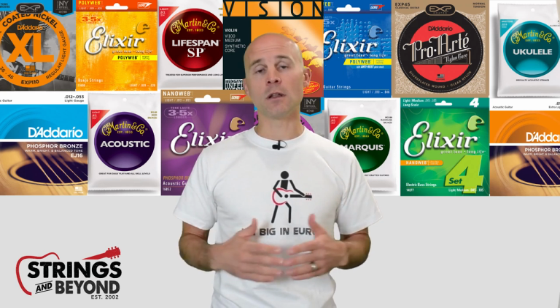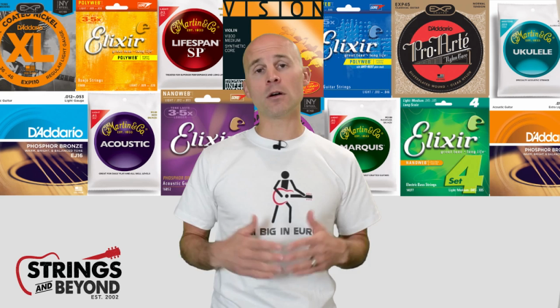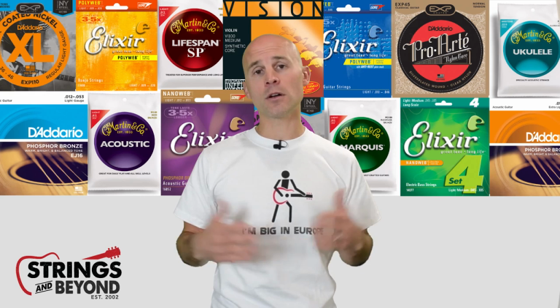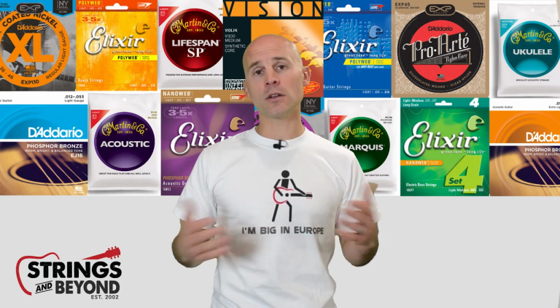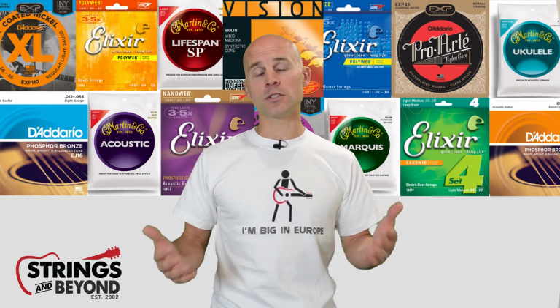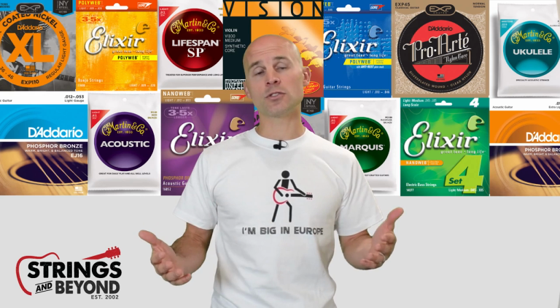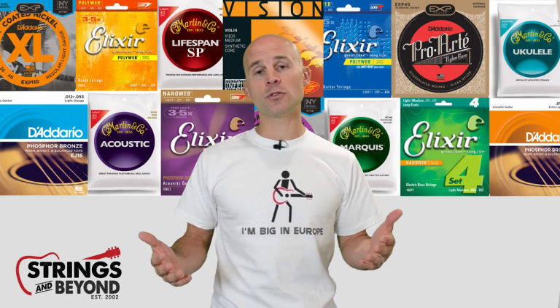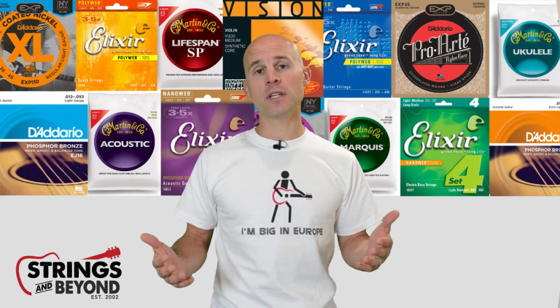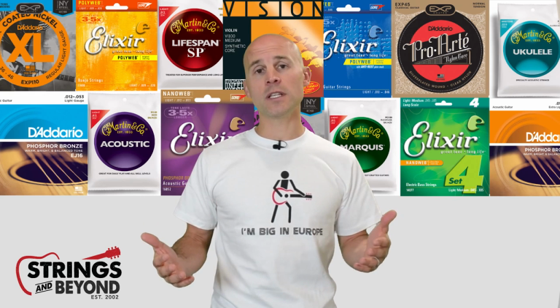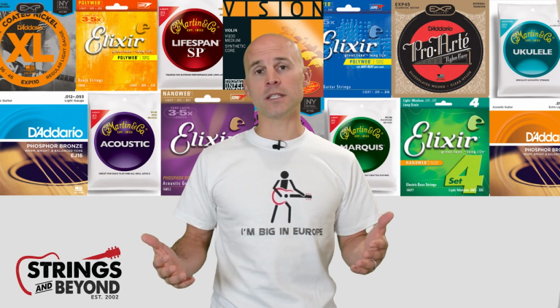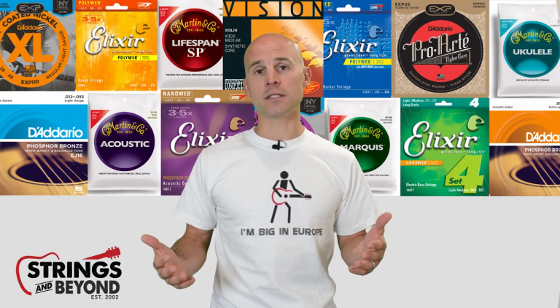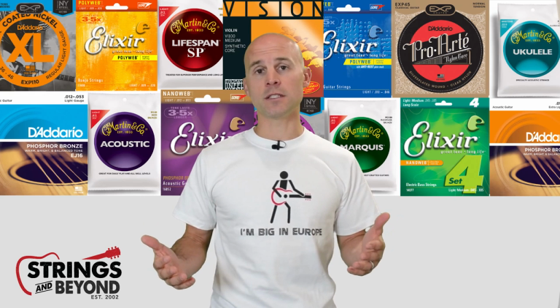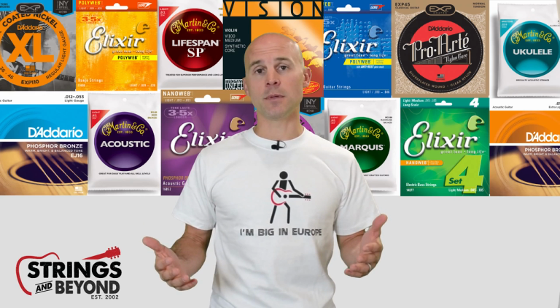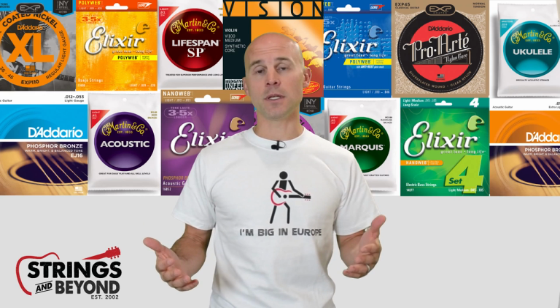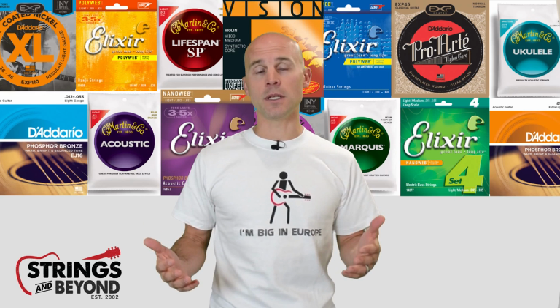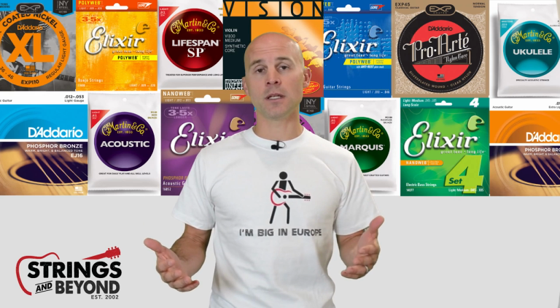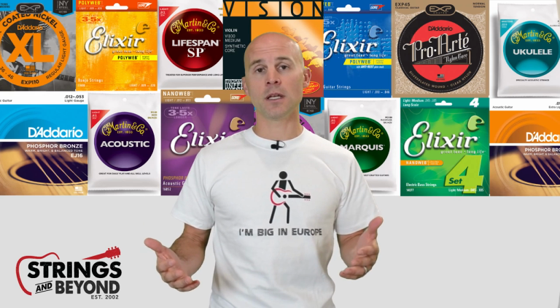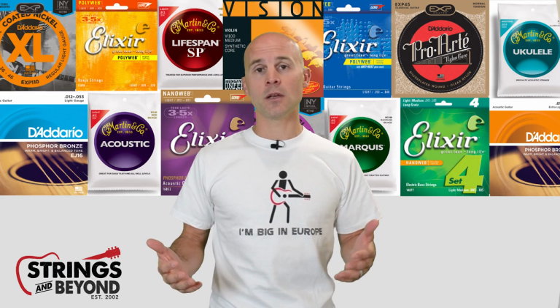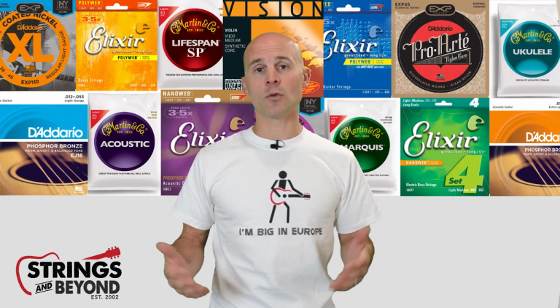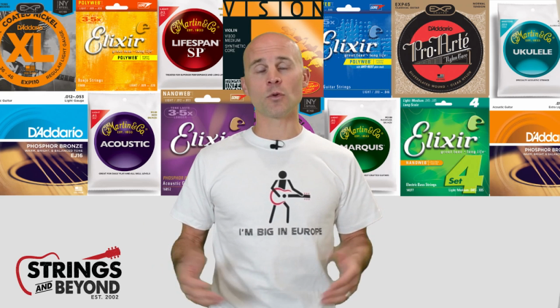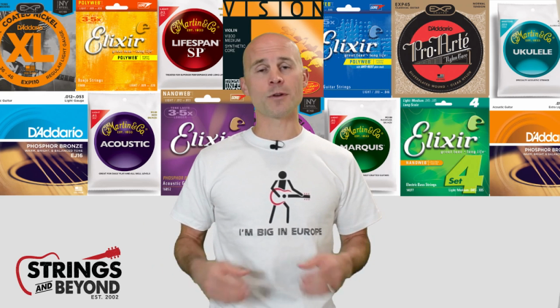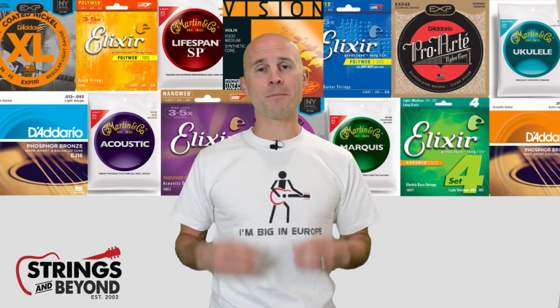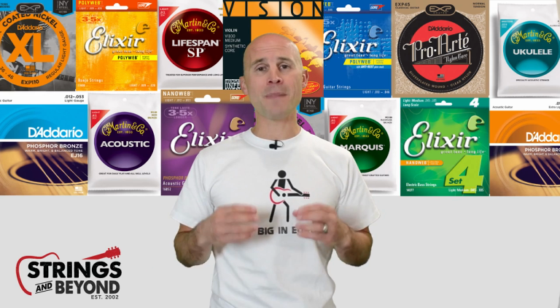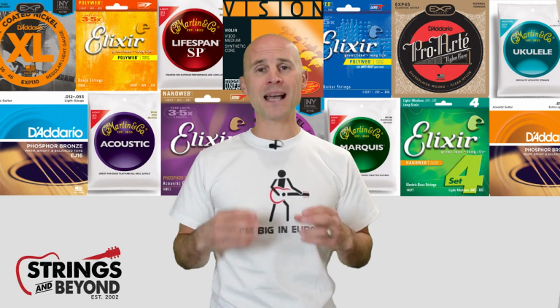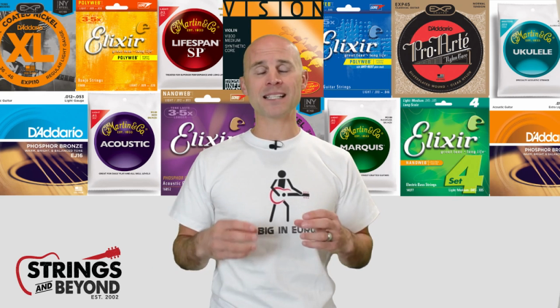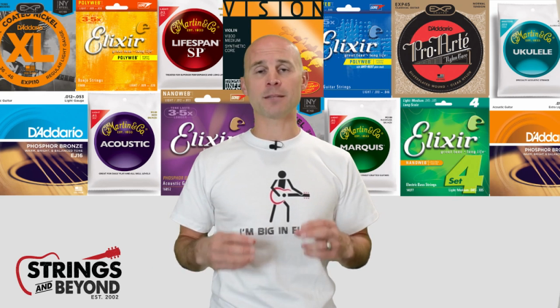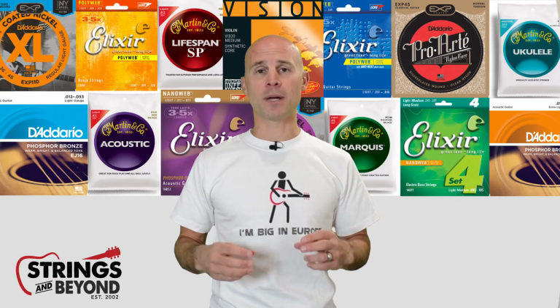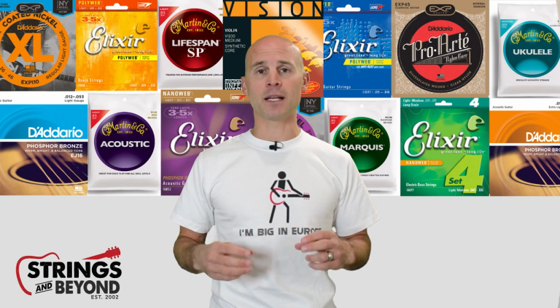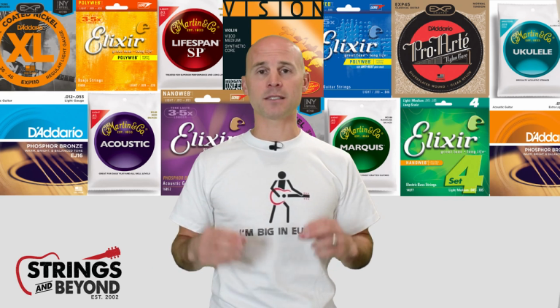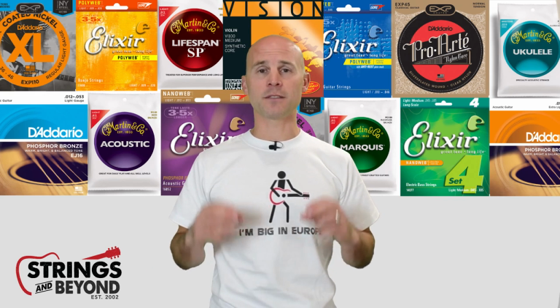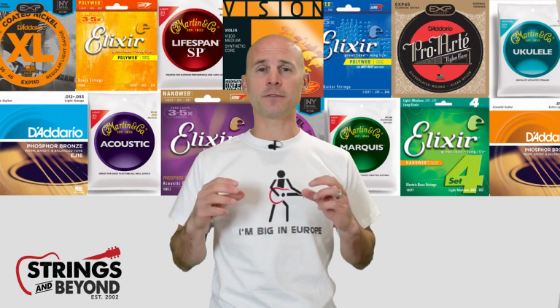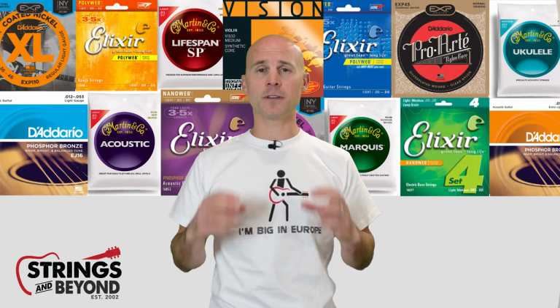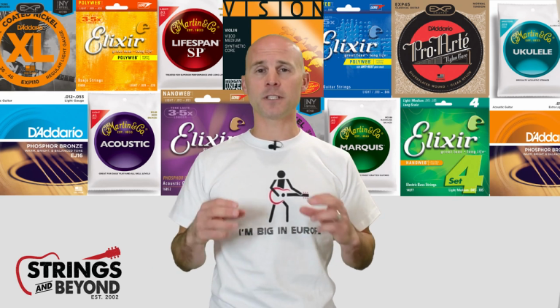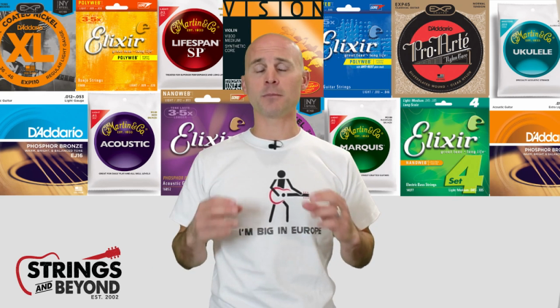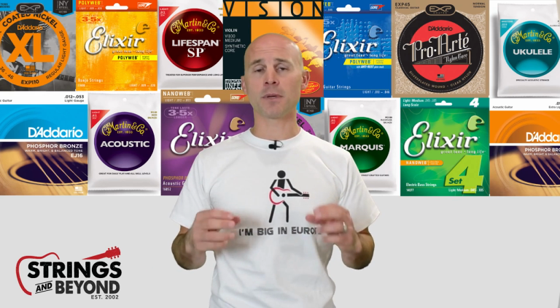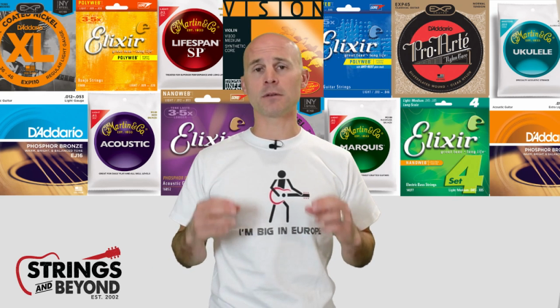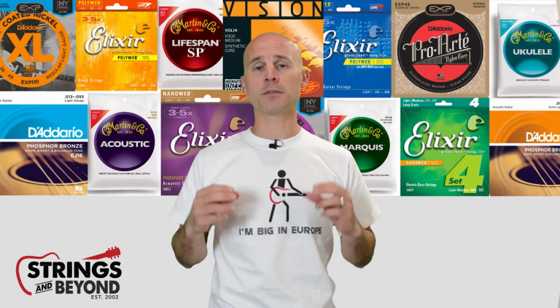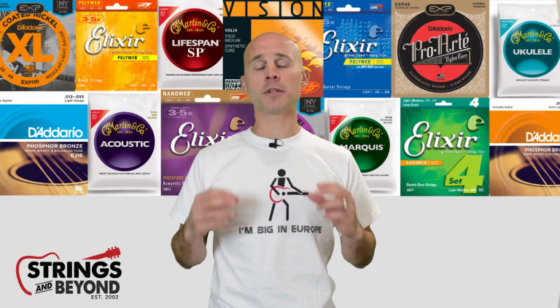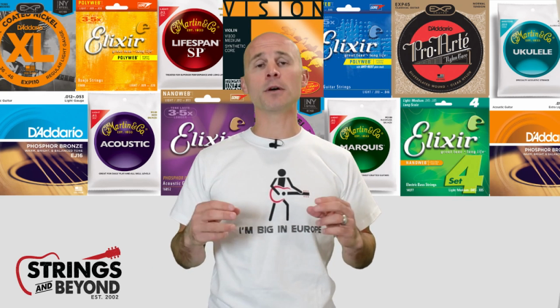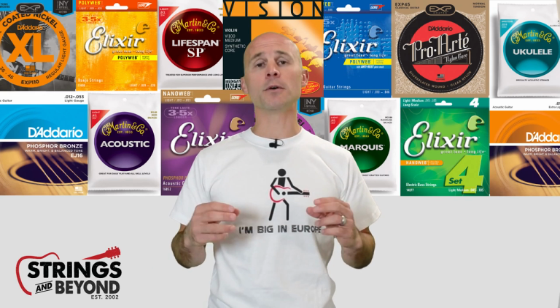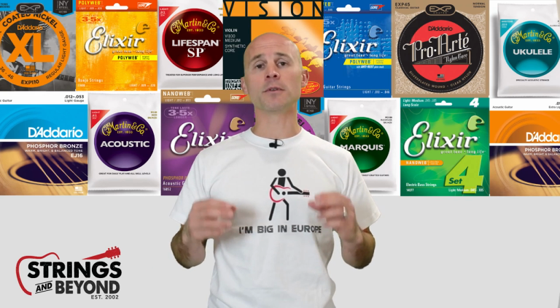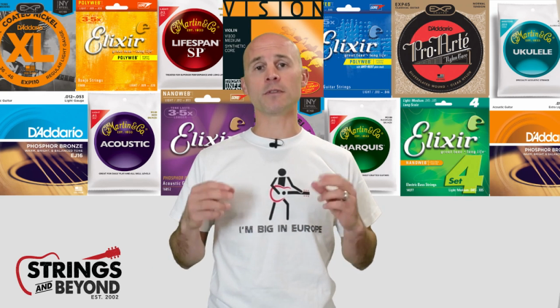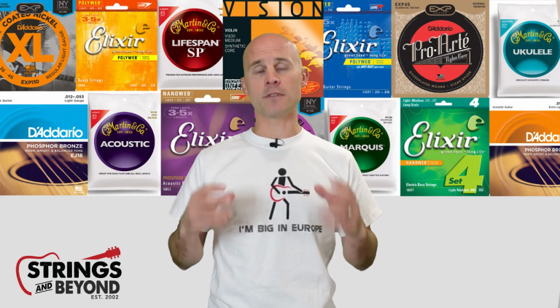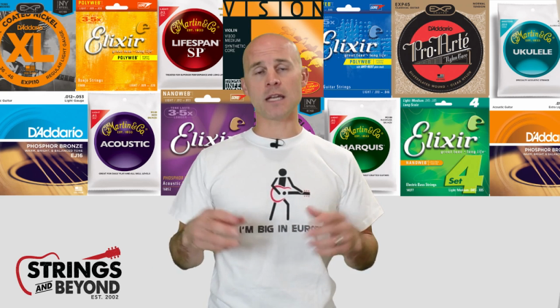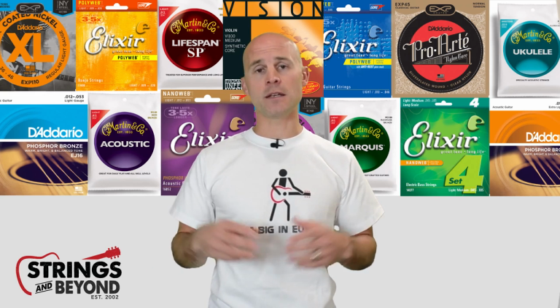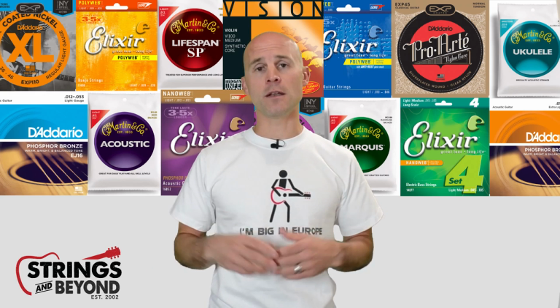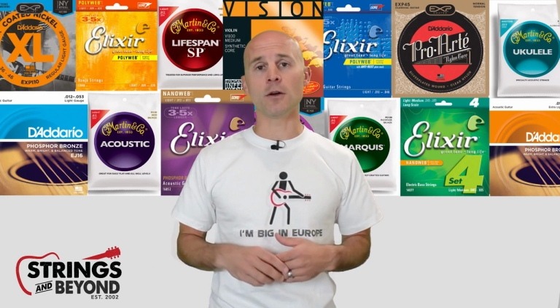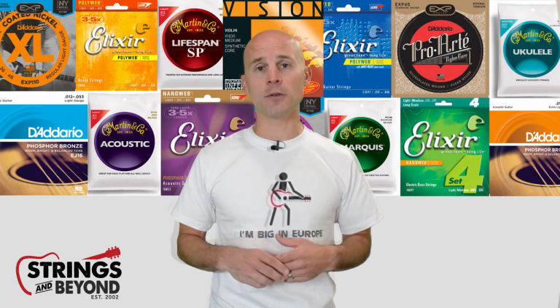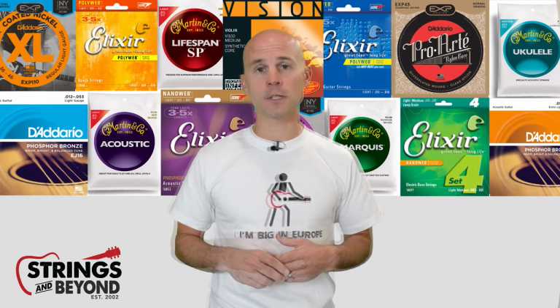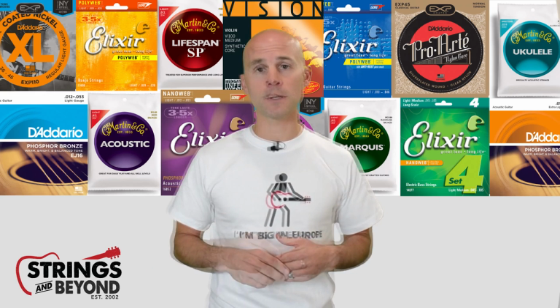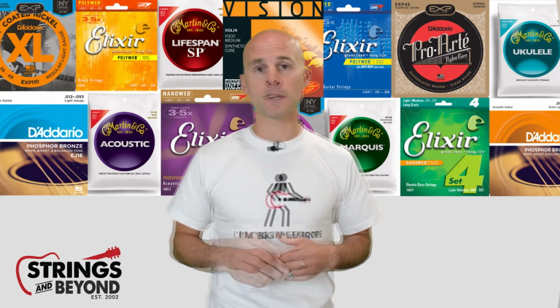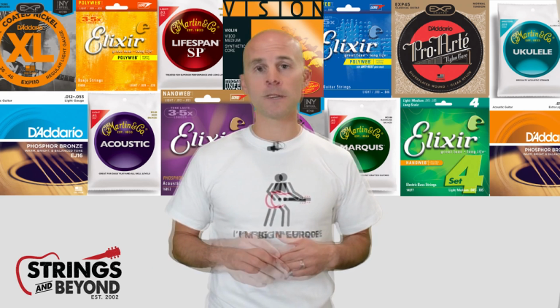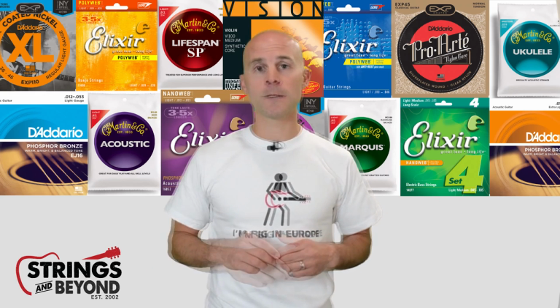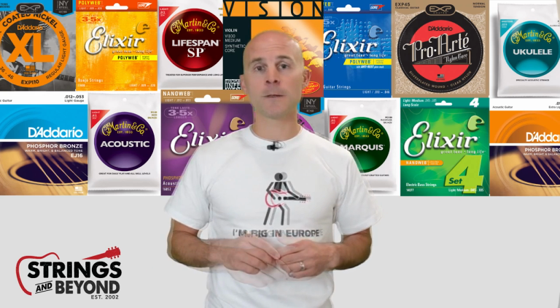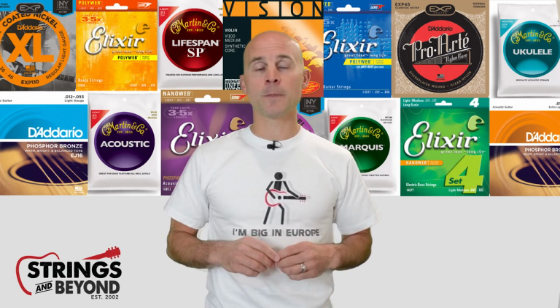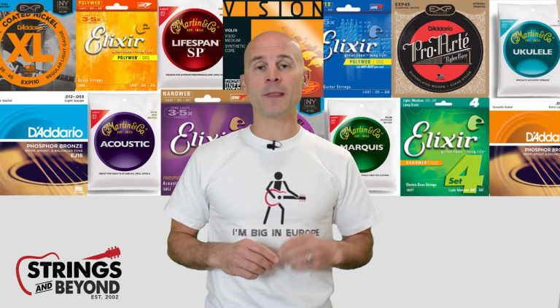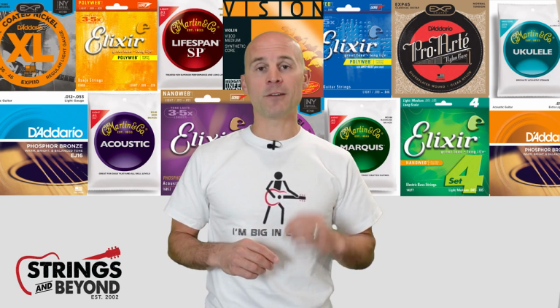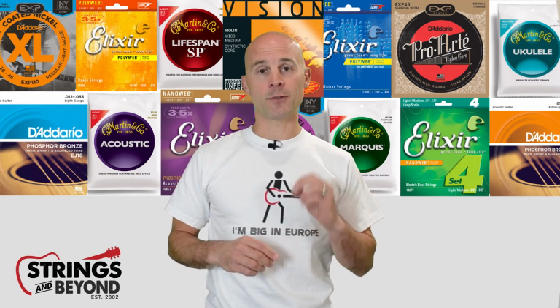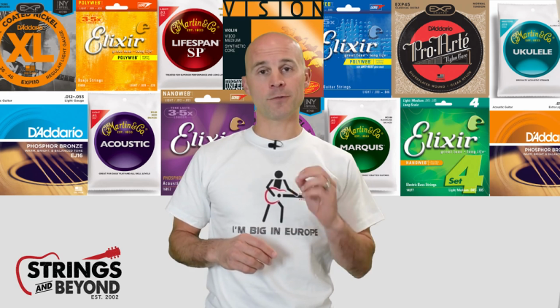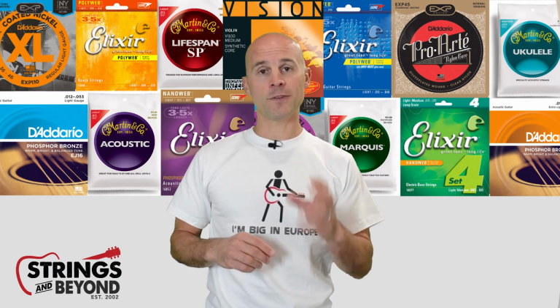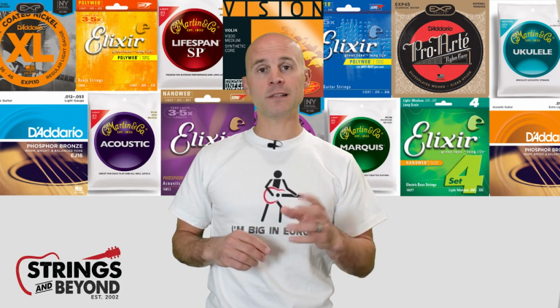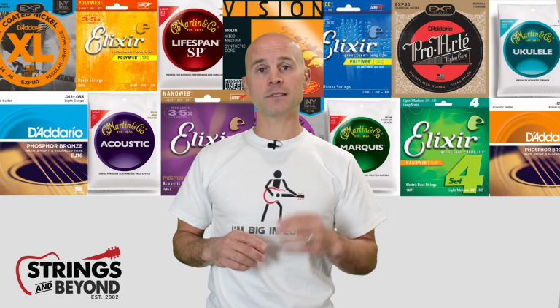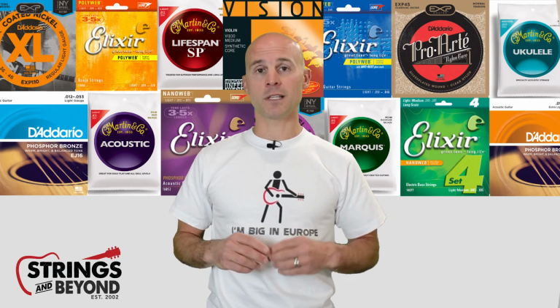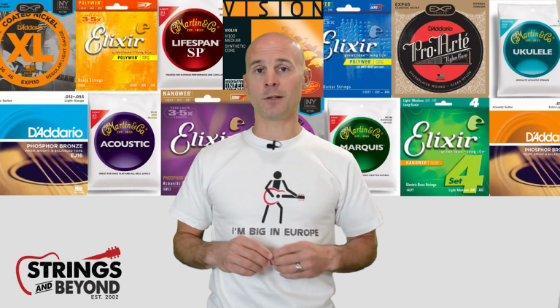Long scale strings are now the industry standard. Typically, the lower a note is, the longer the string needs to be in order to maximize the fundamental tone of that note.